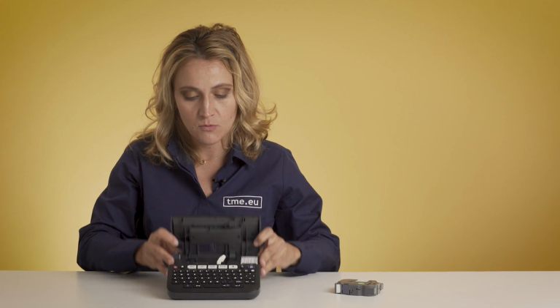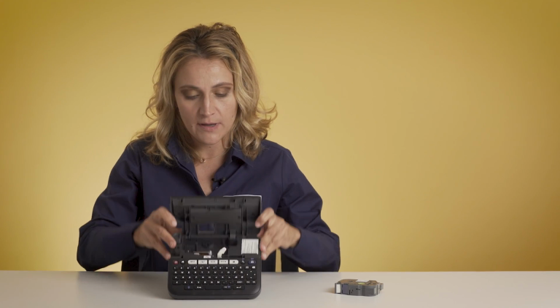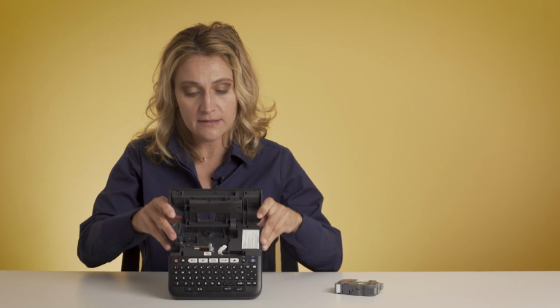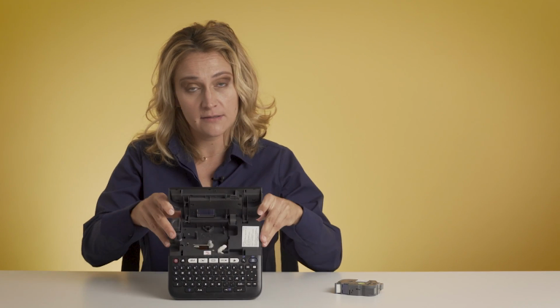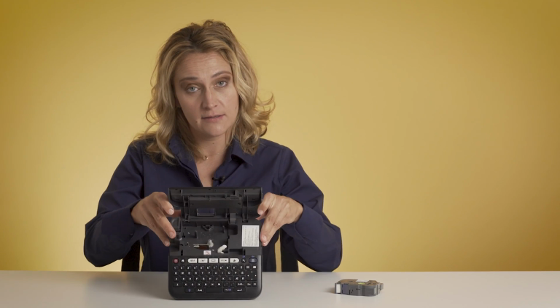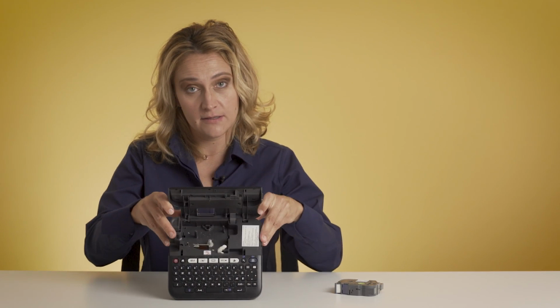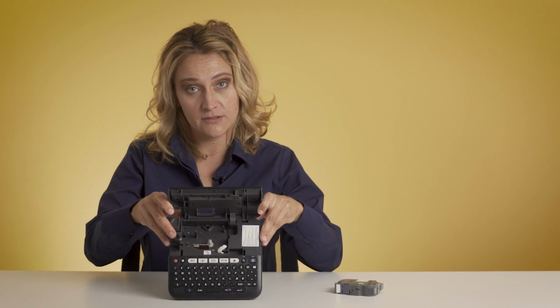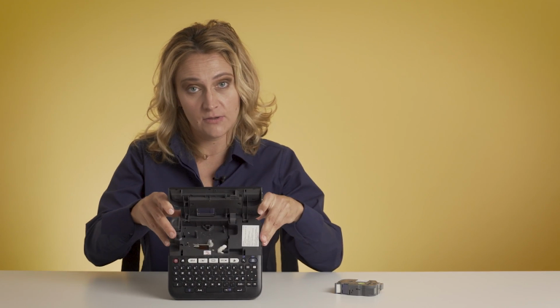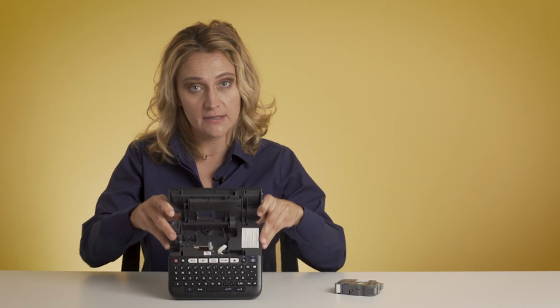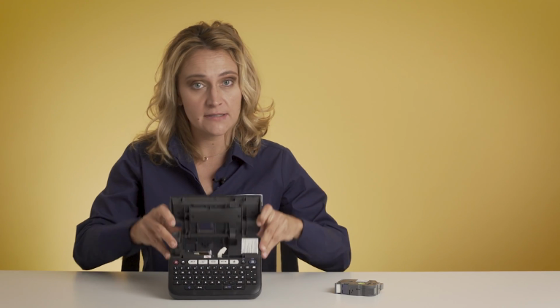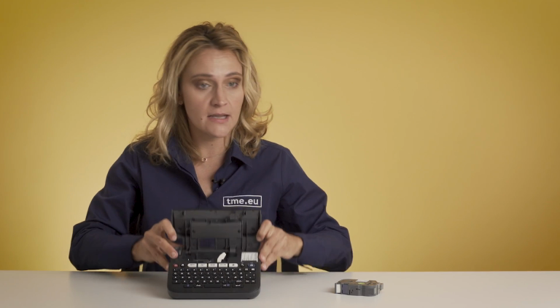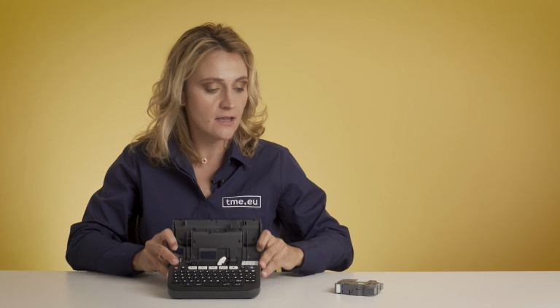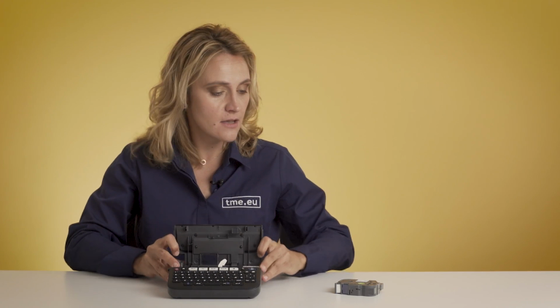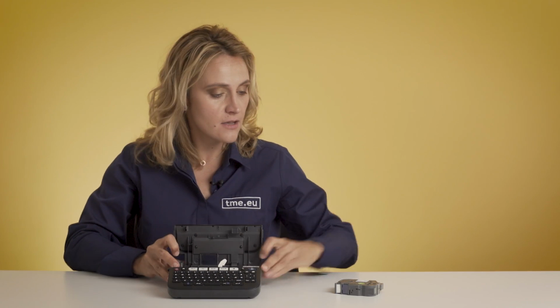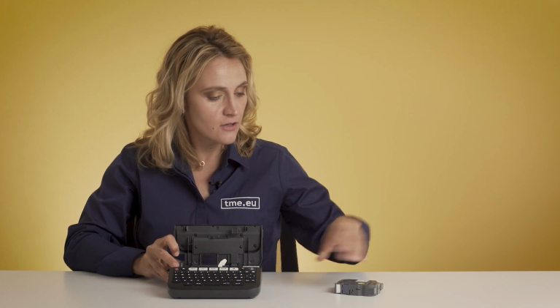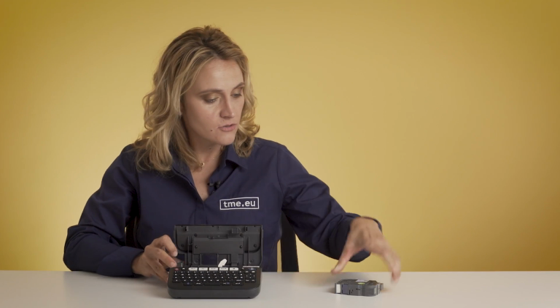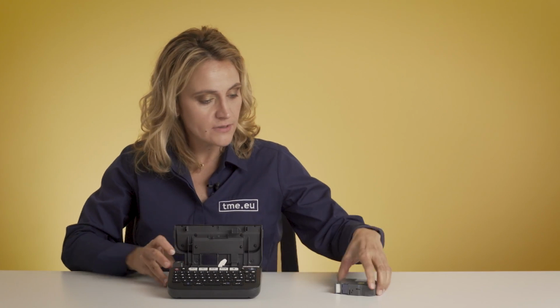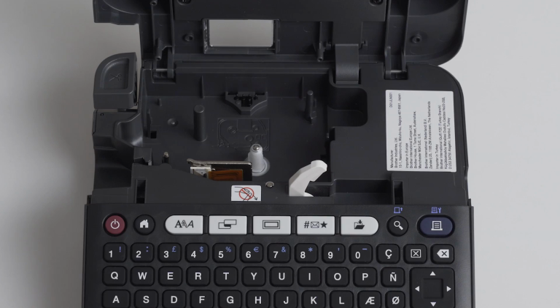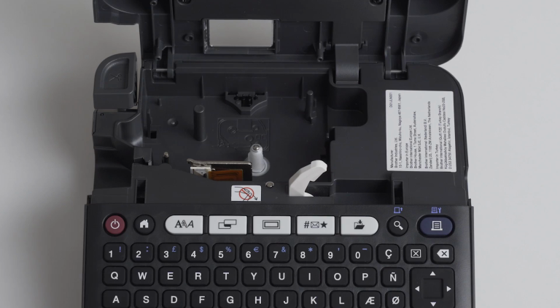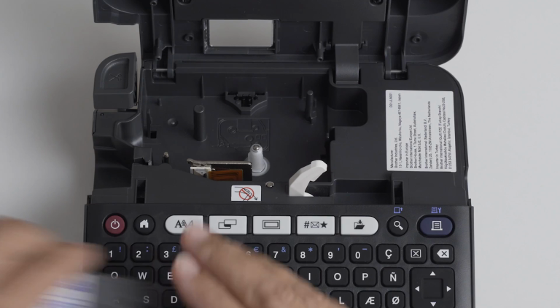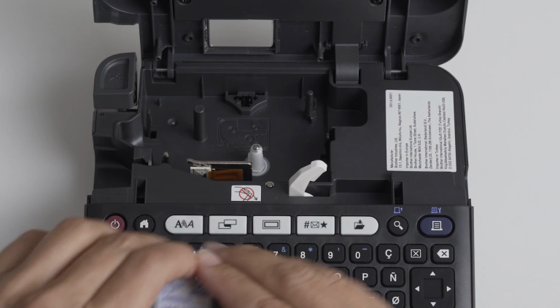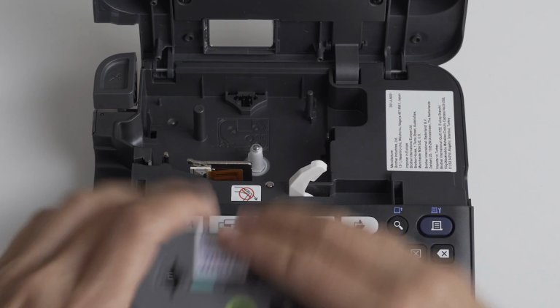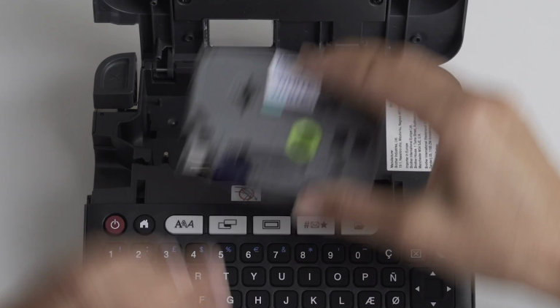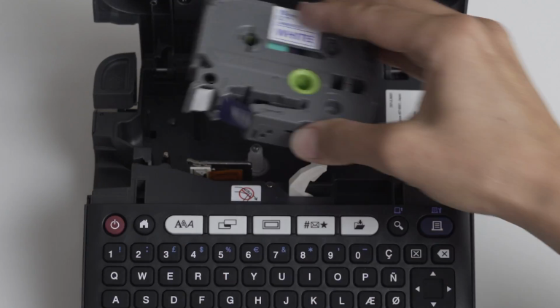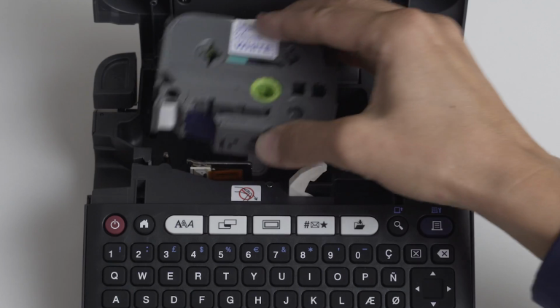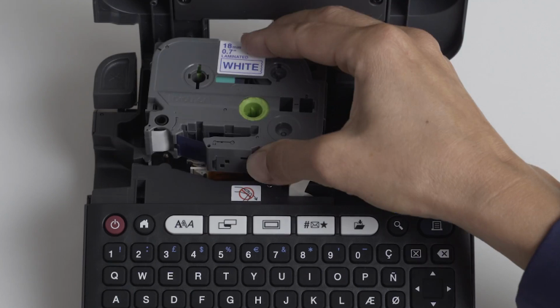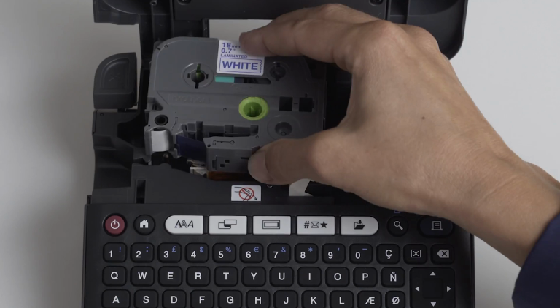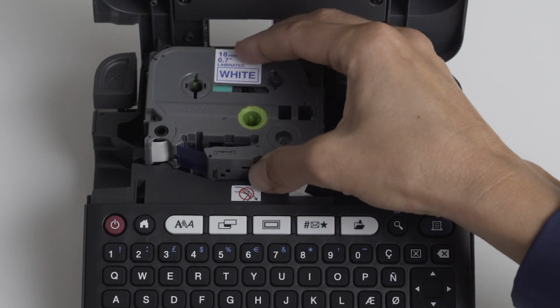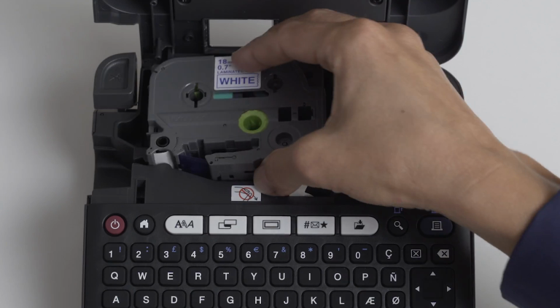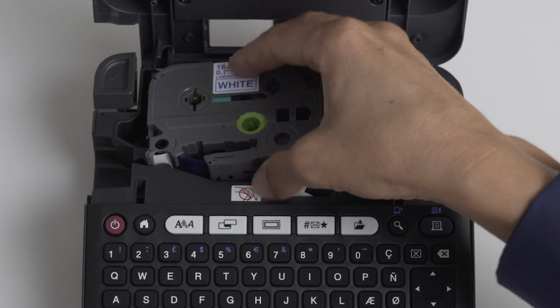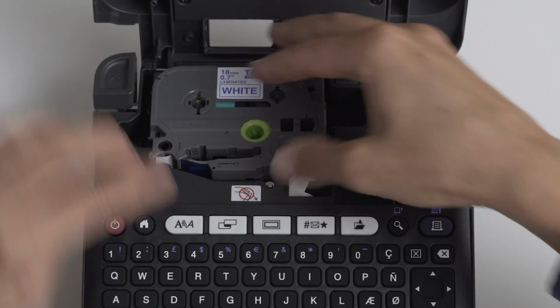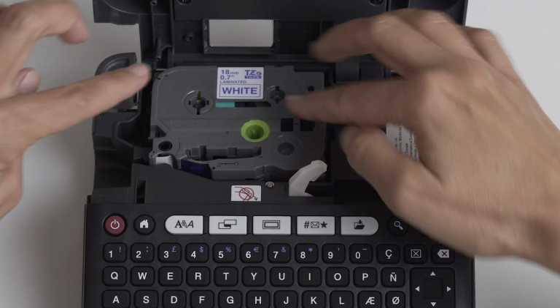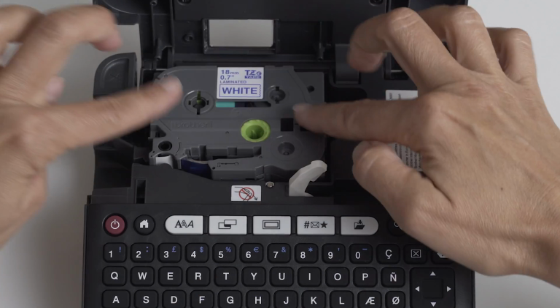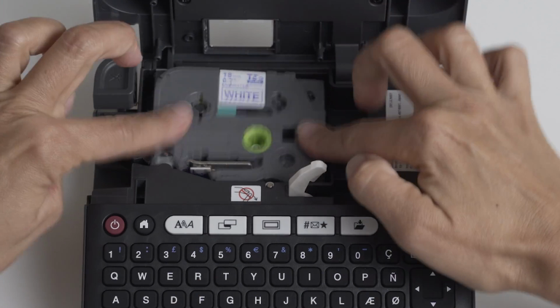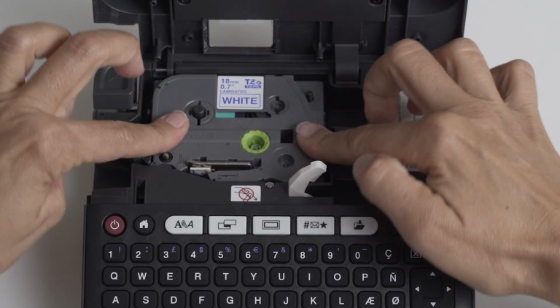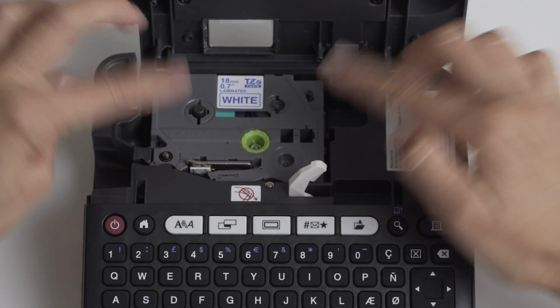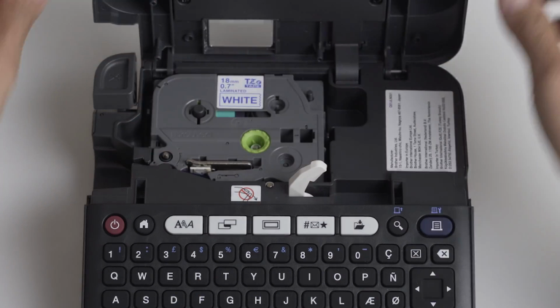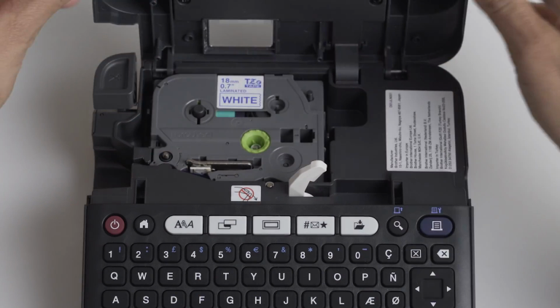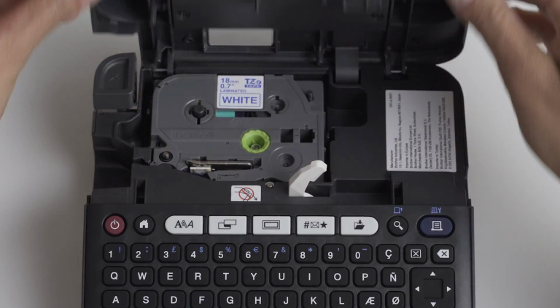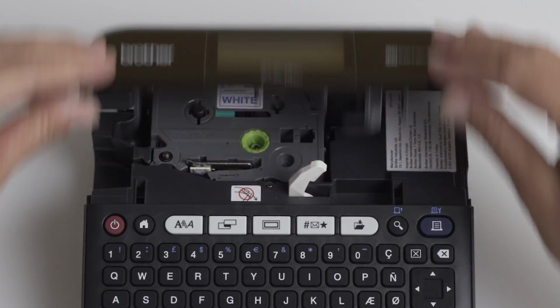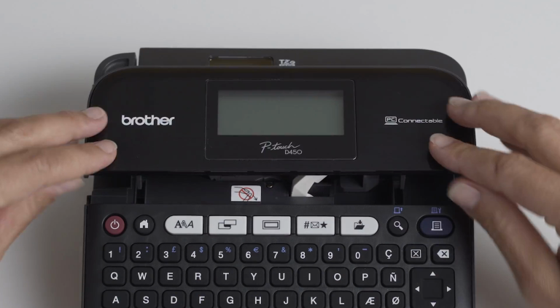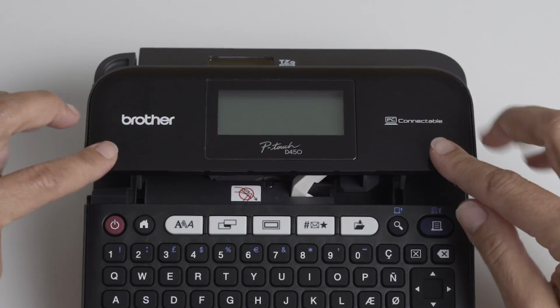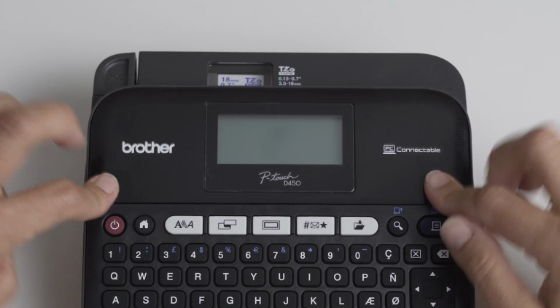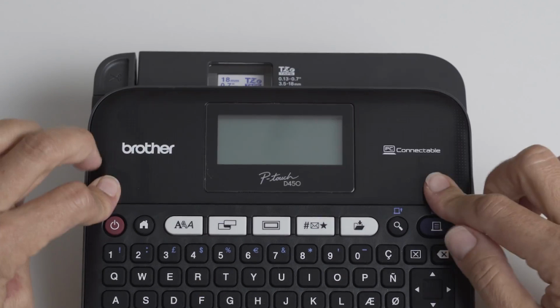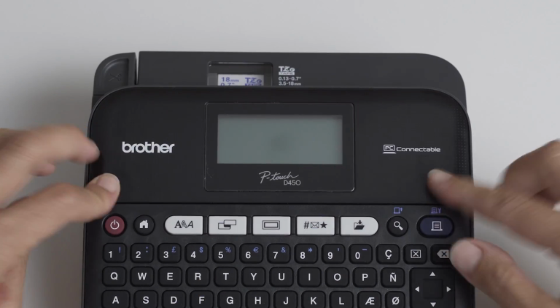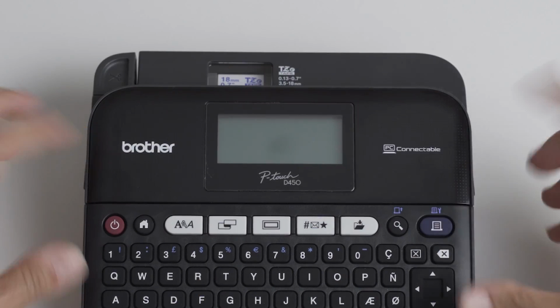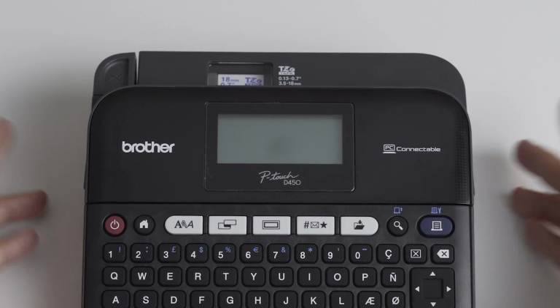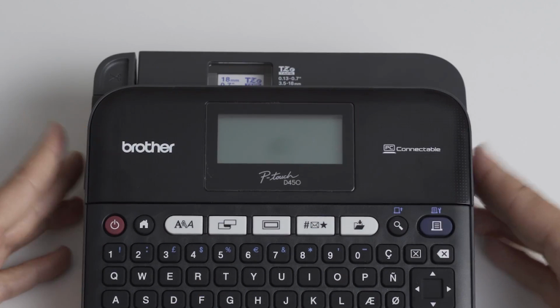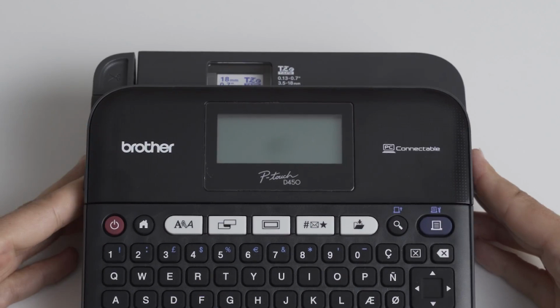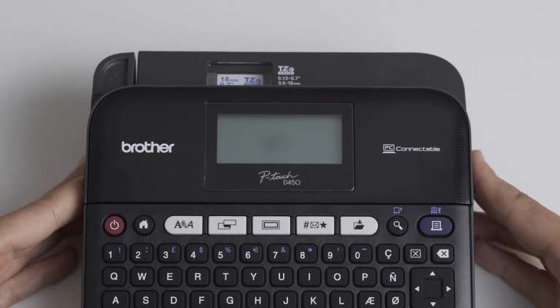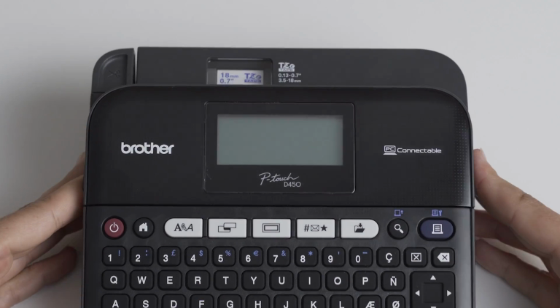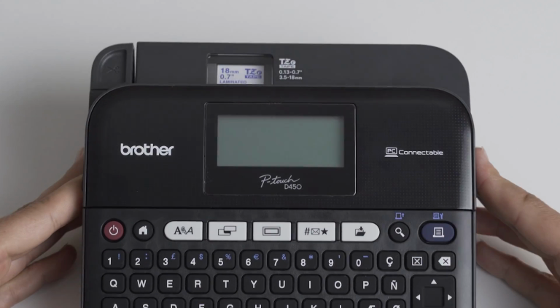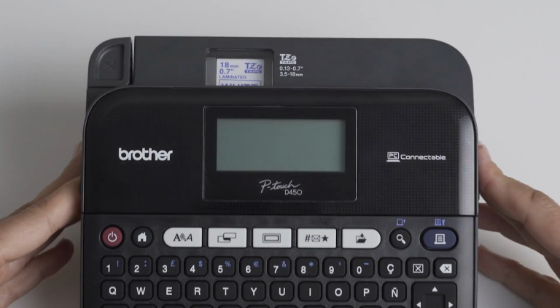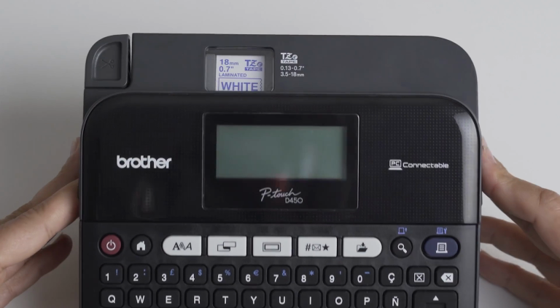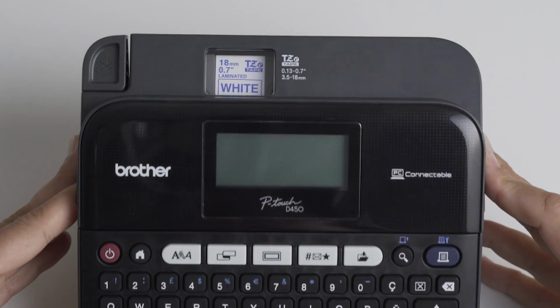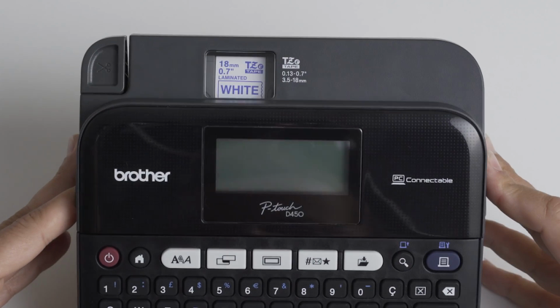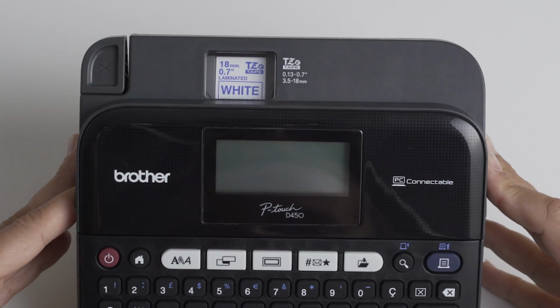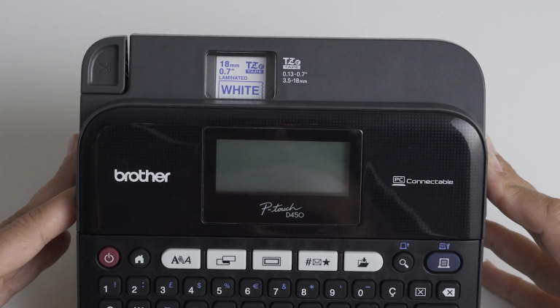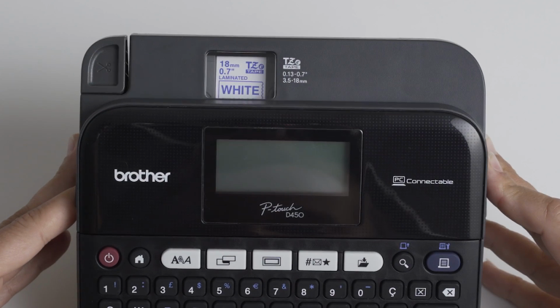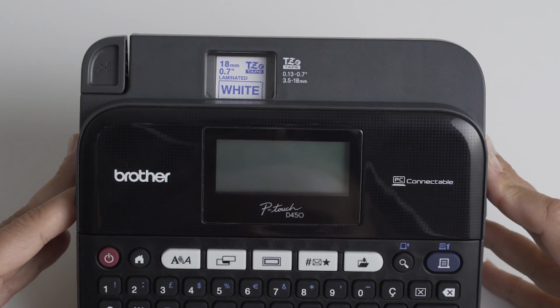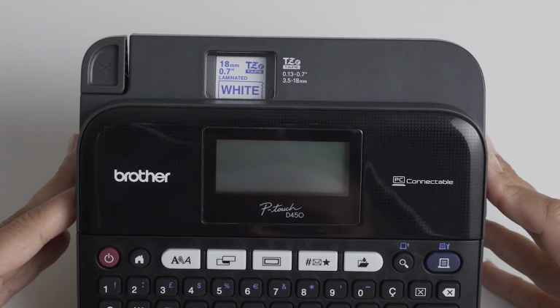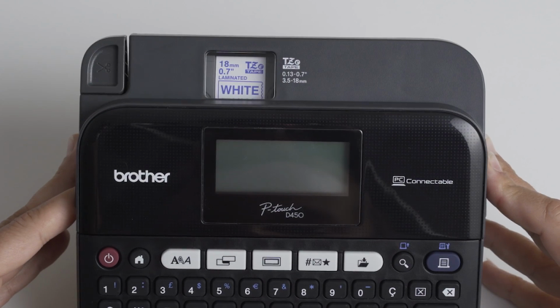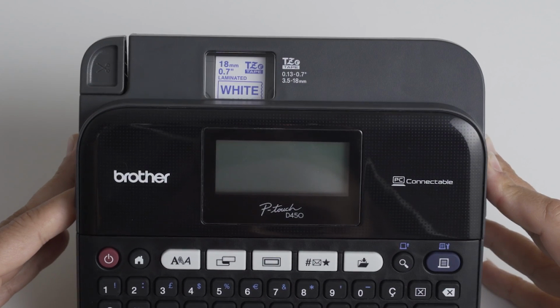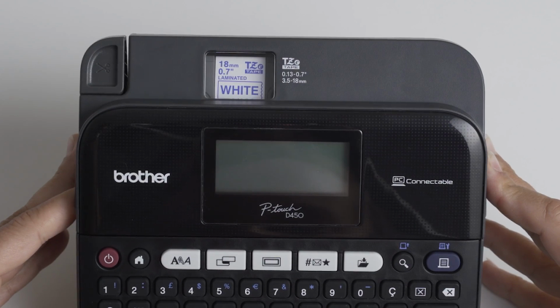As you can see, you insert the tape easily and you can see which one you are using.